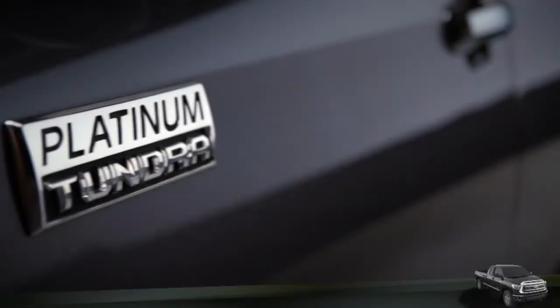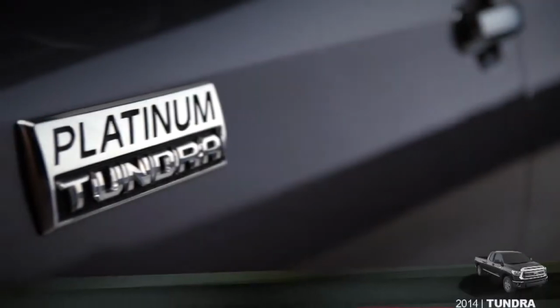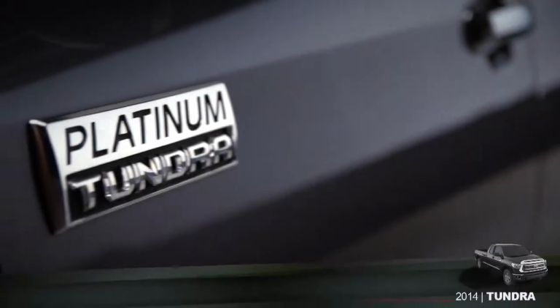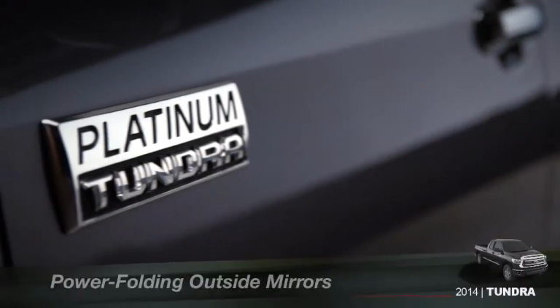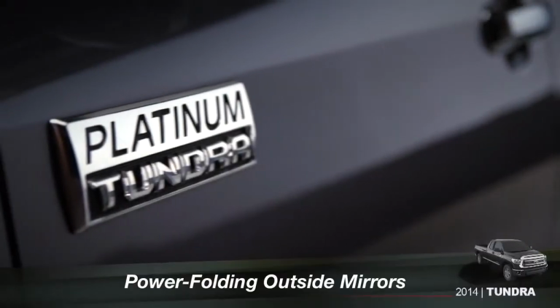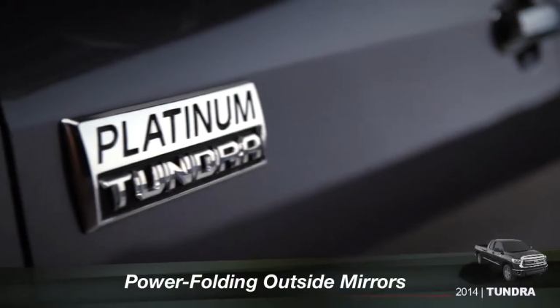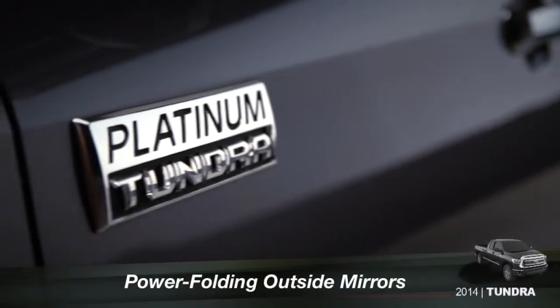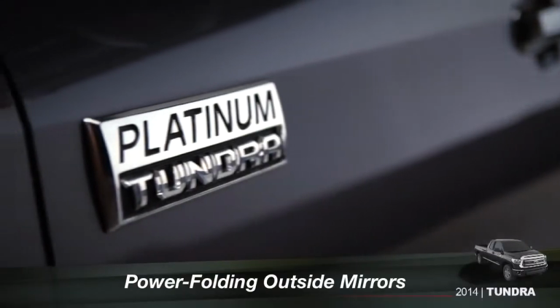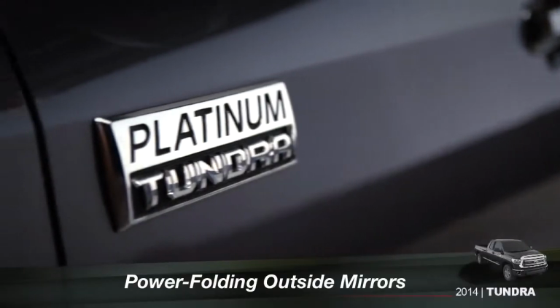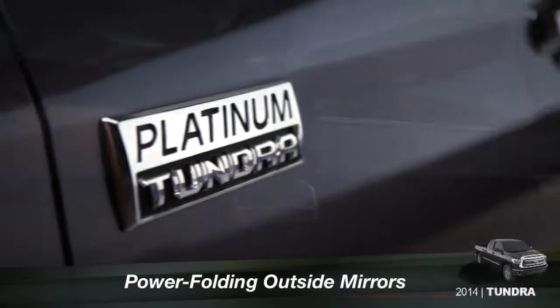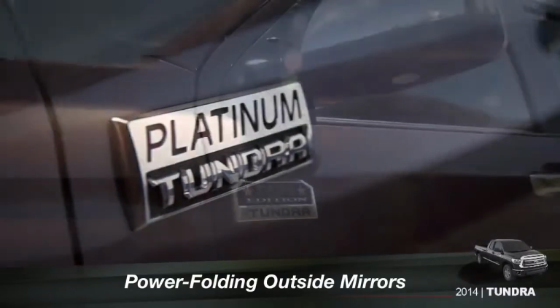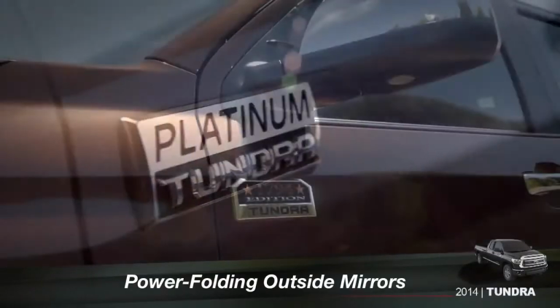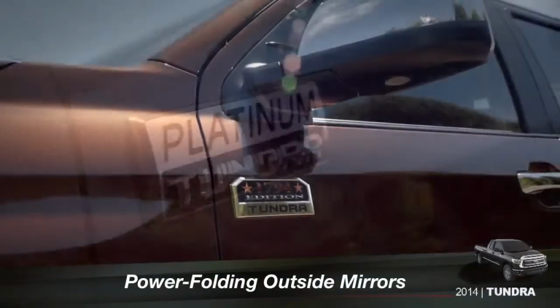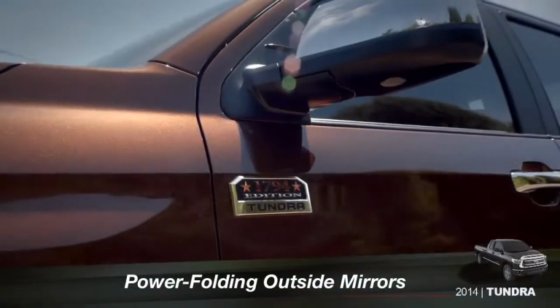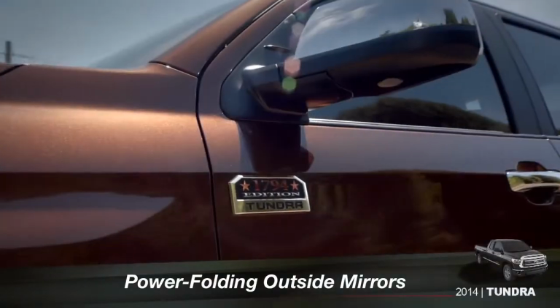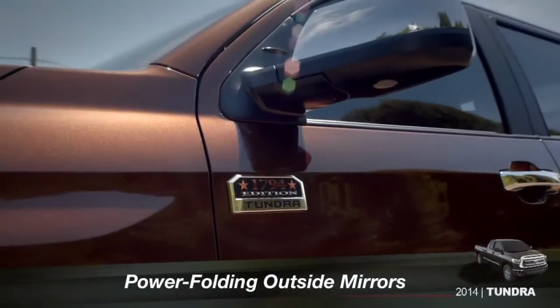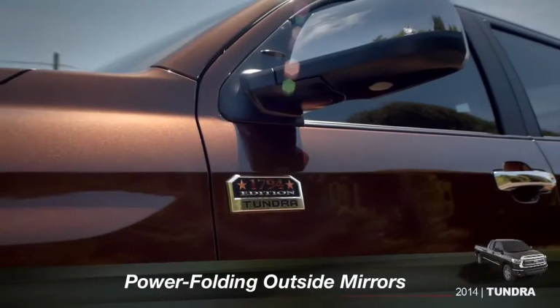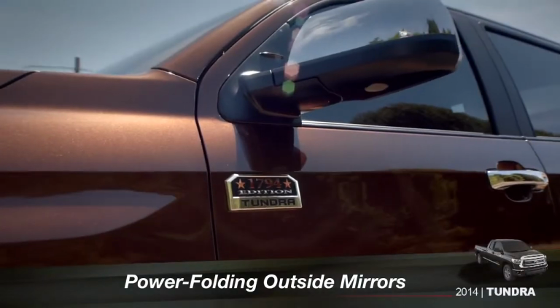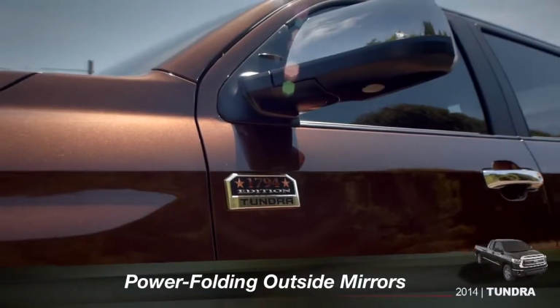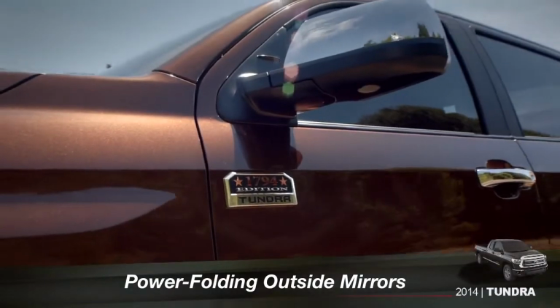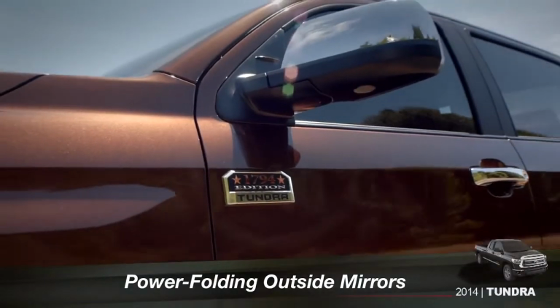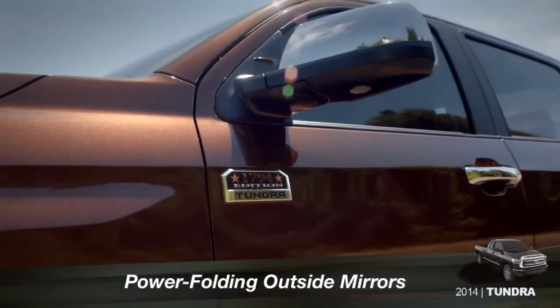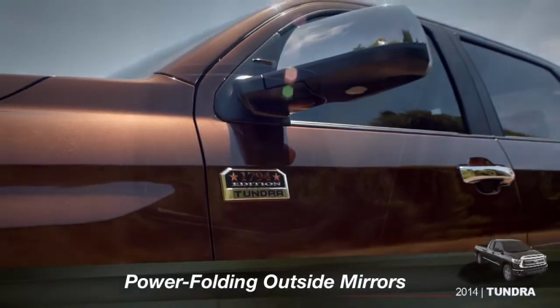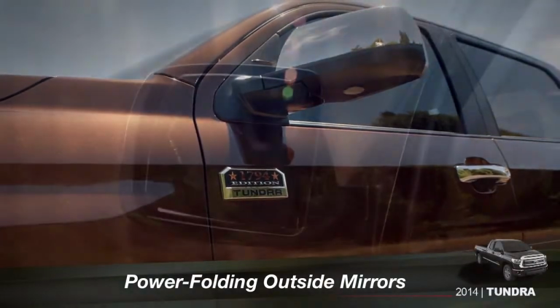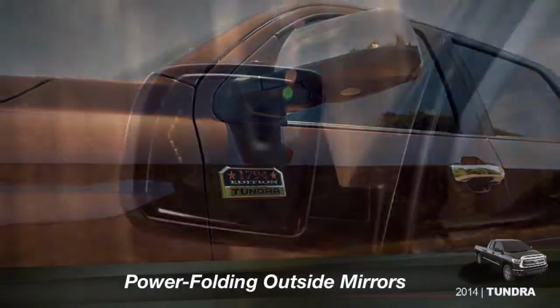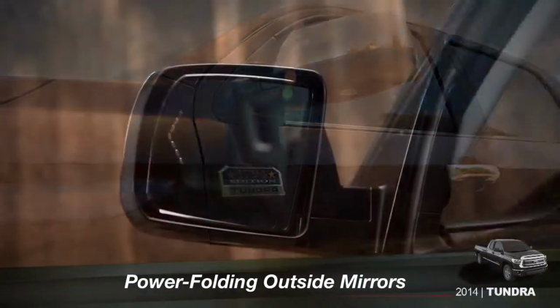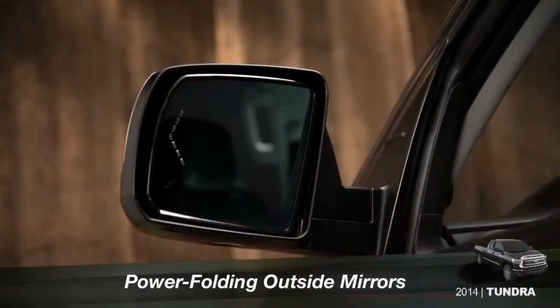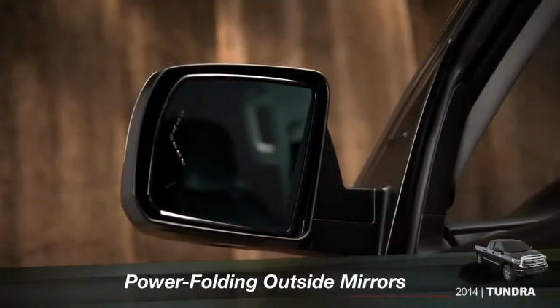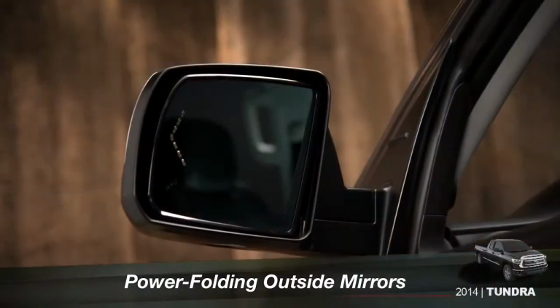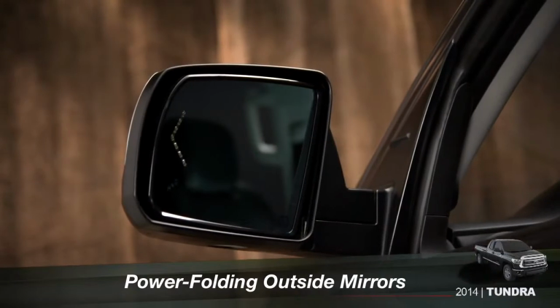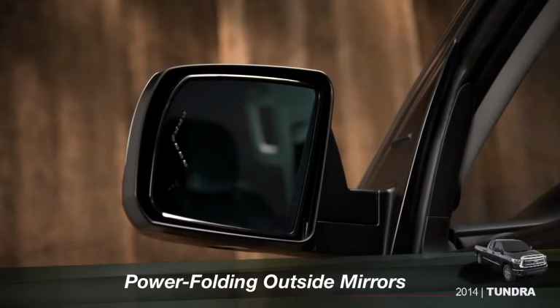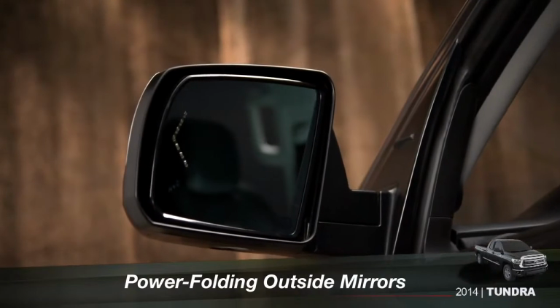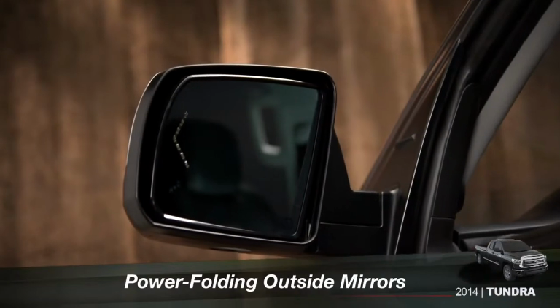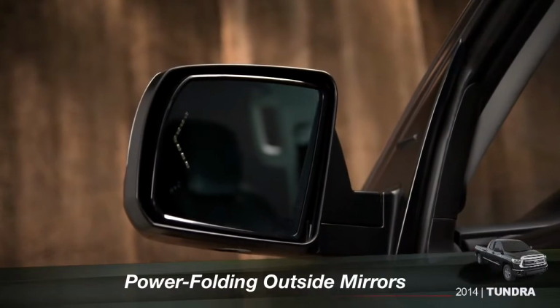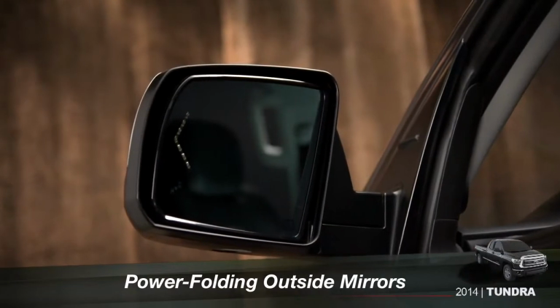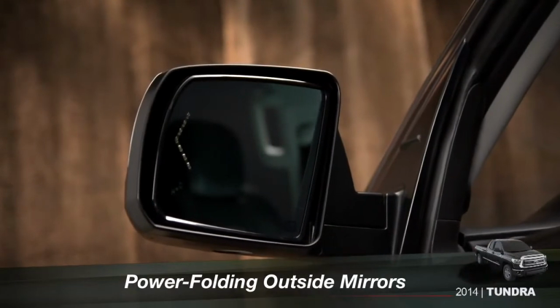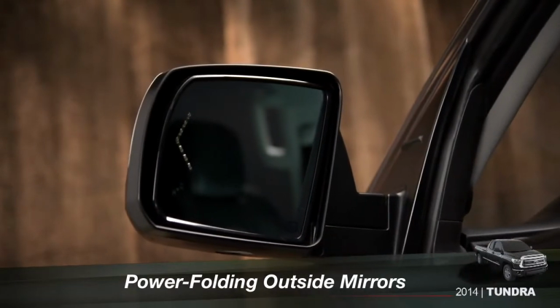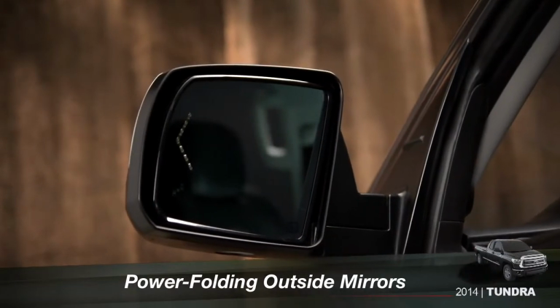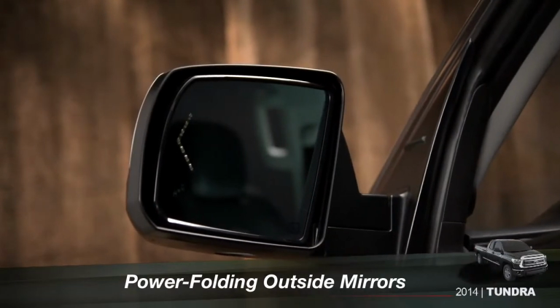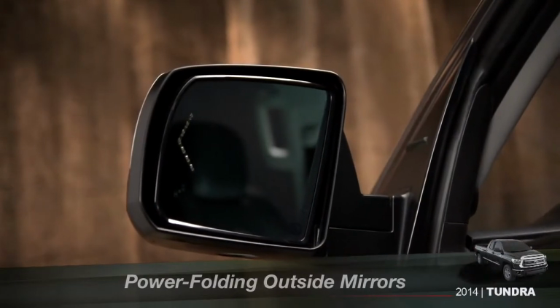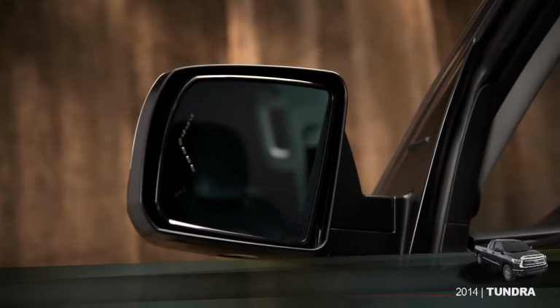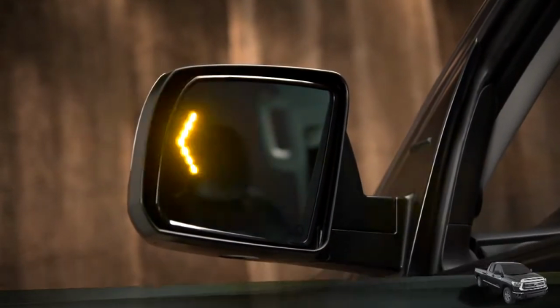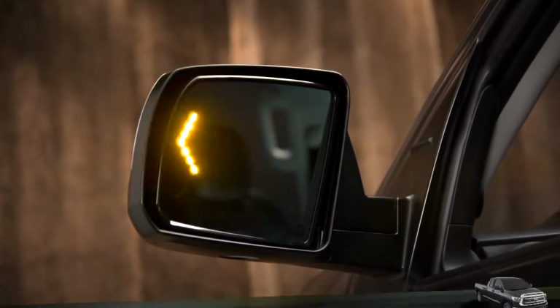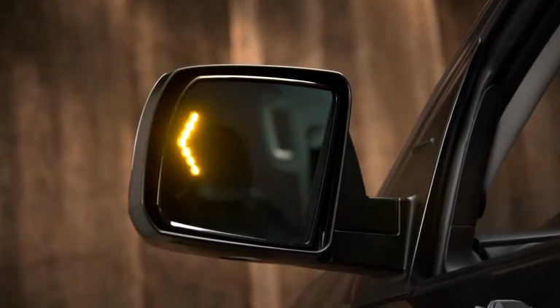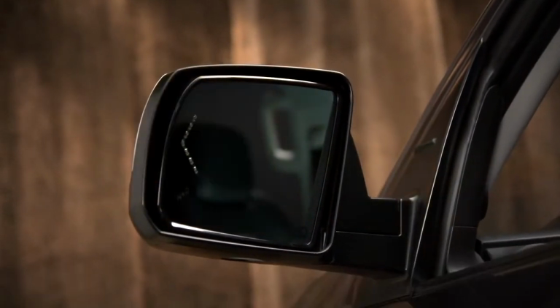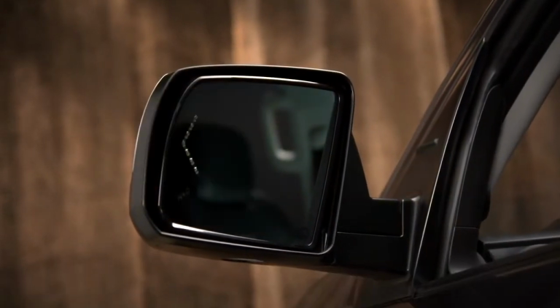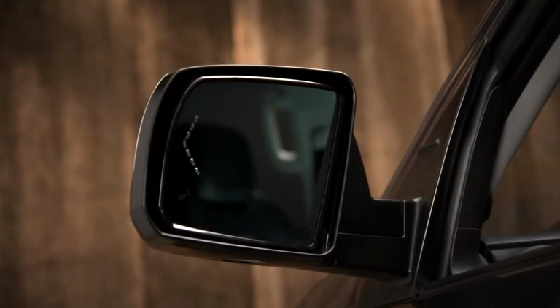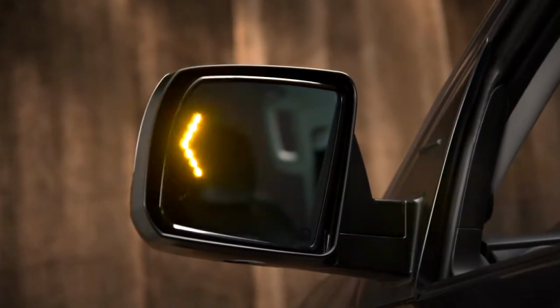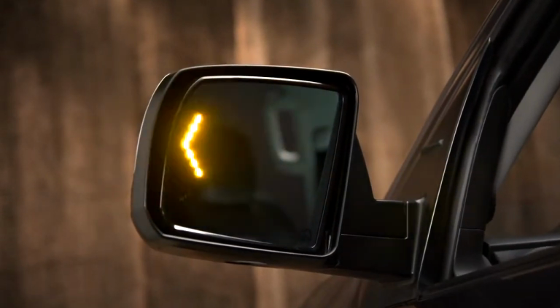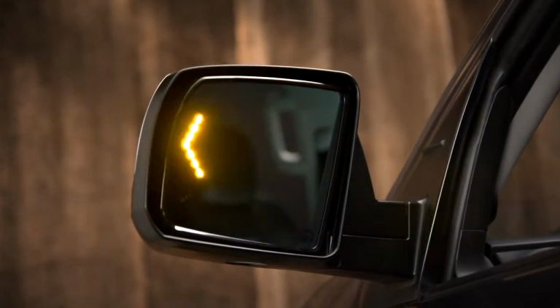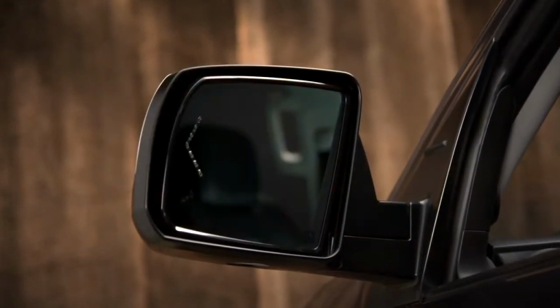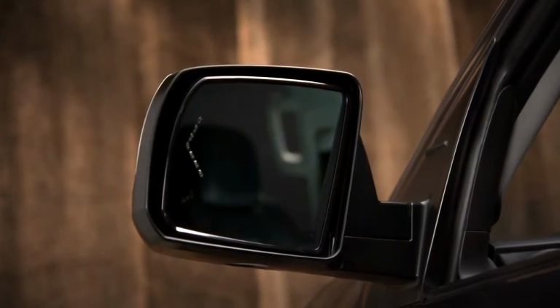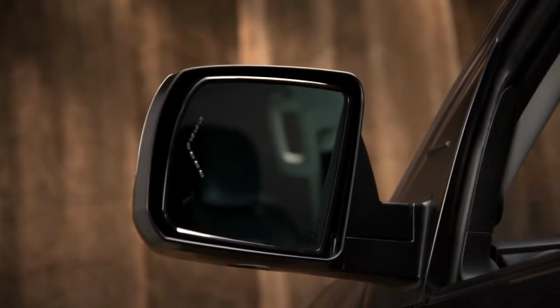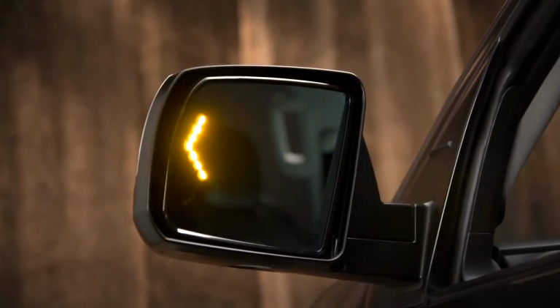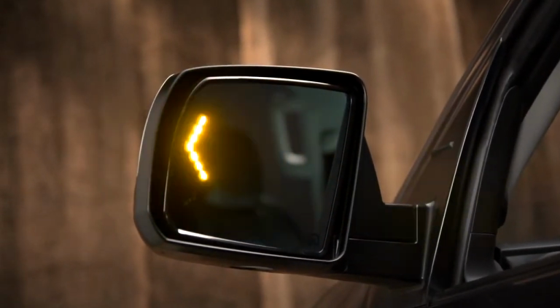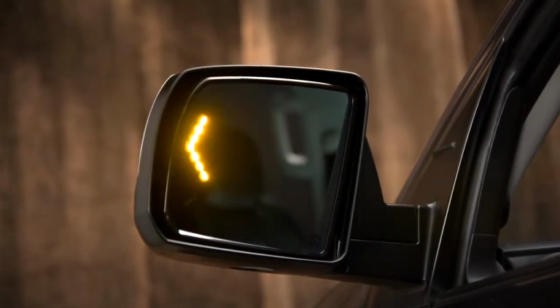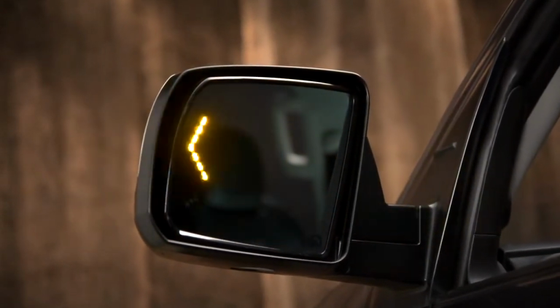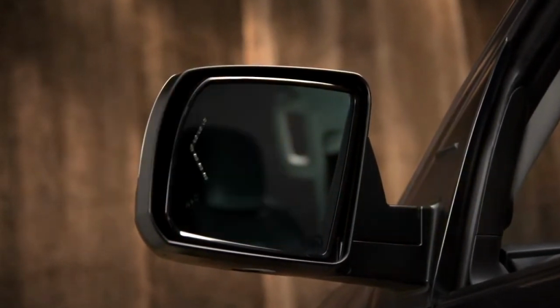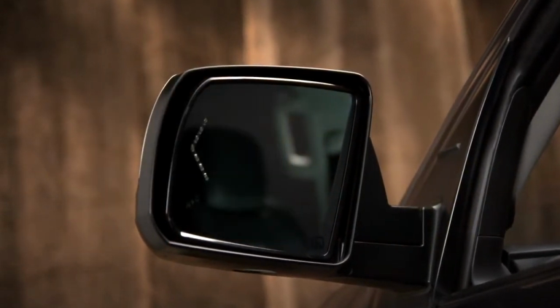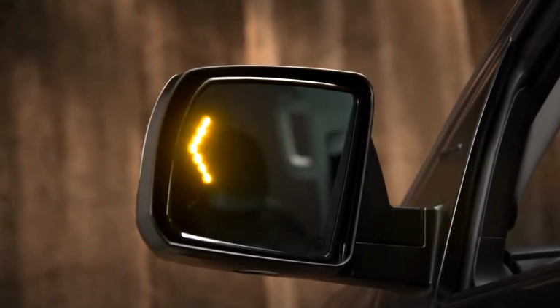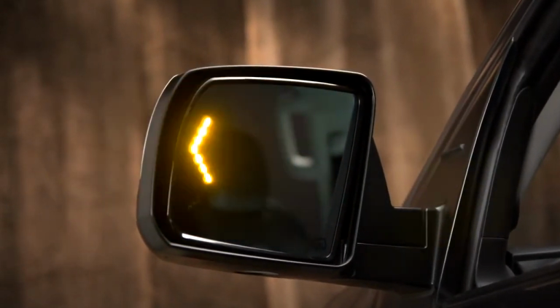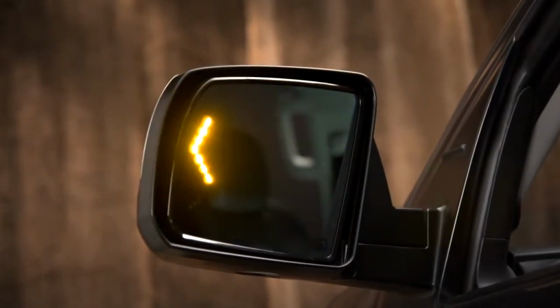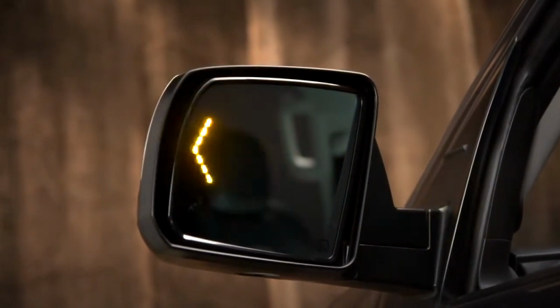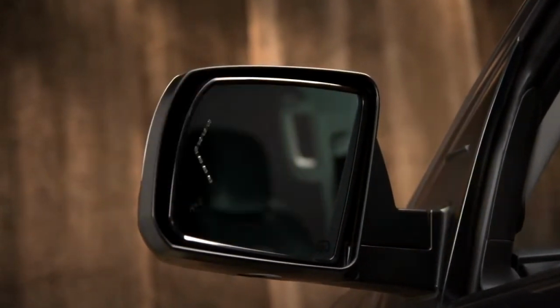The Platinum and 1794 edition have auto-dimming outside mirrors with turn signal indicators and a power folding feature.